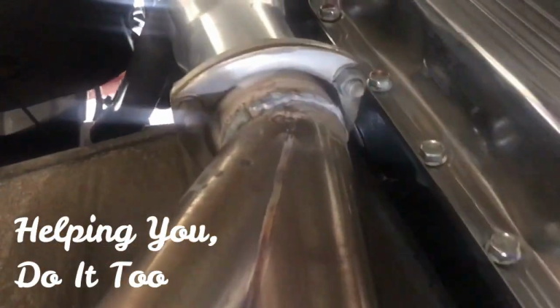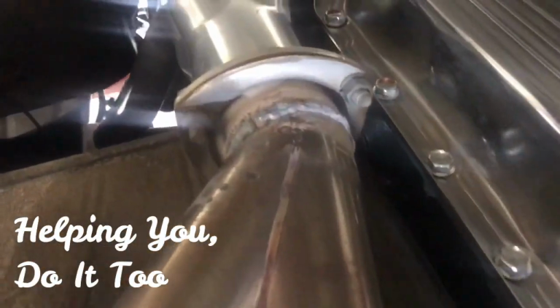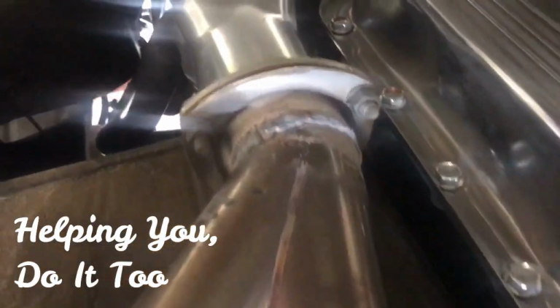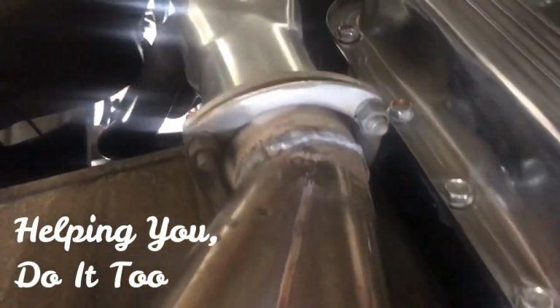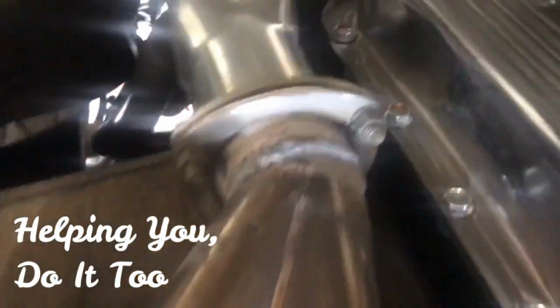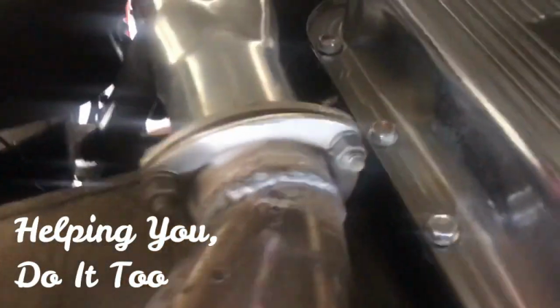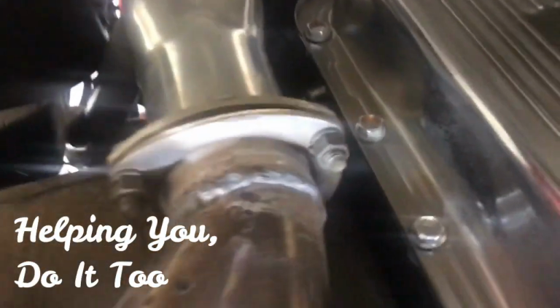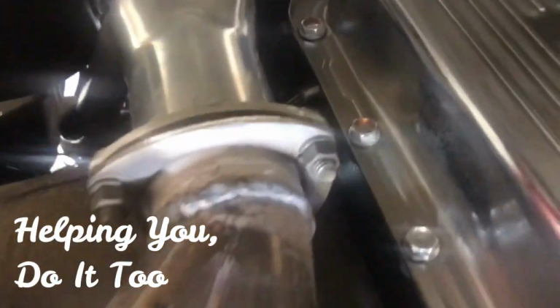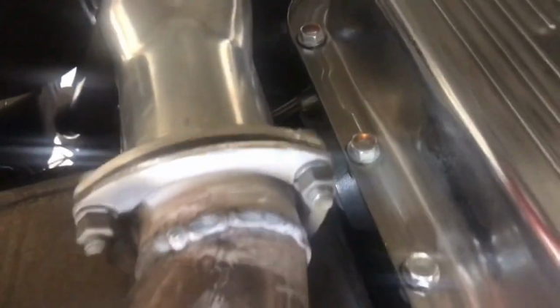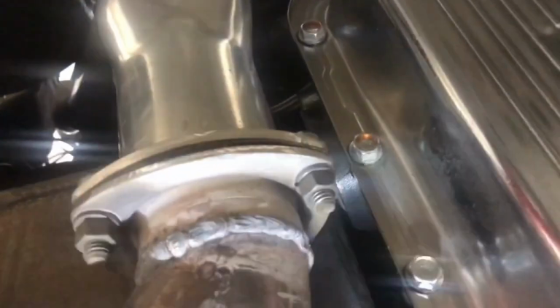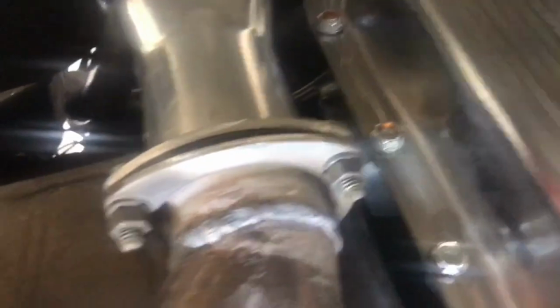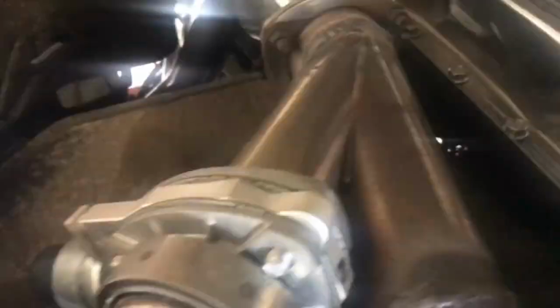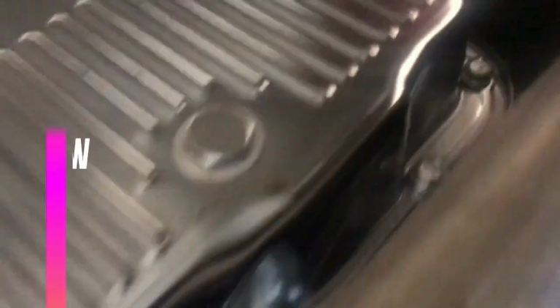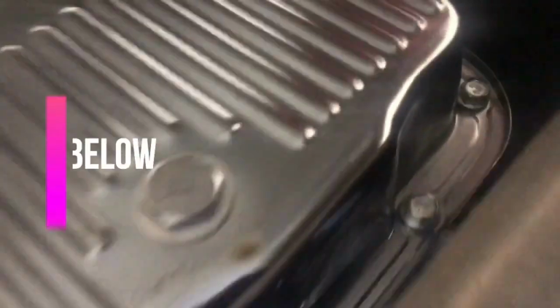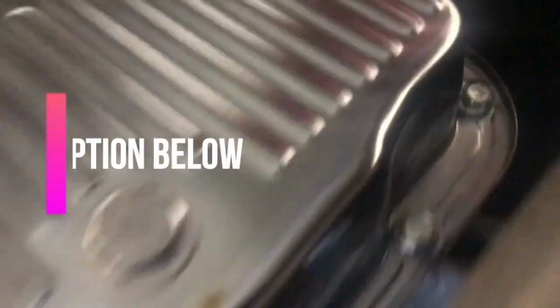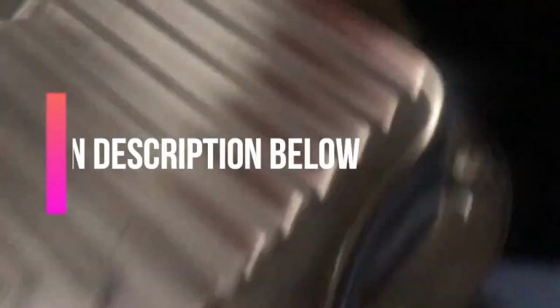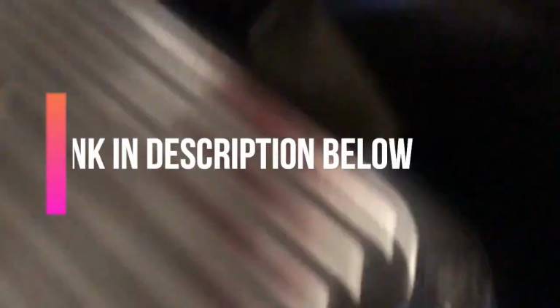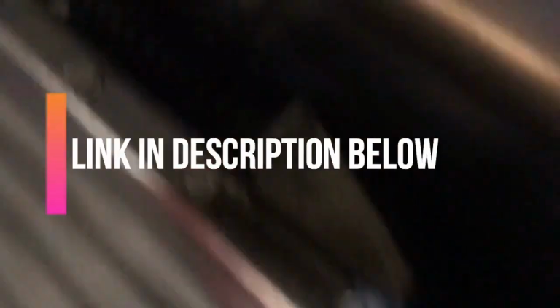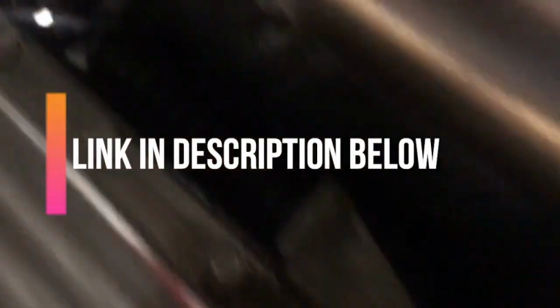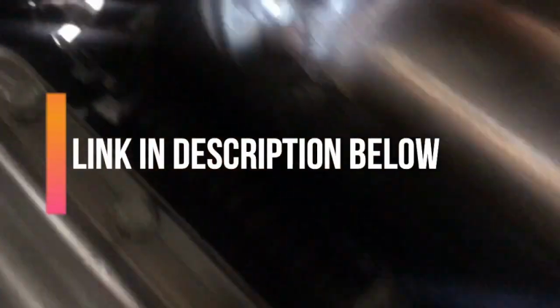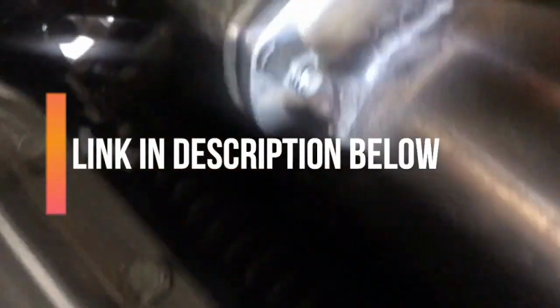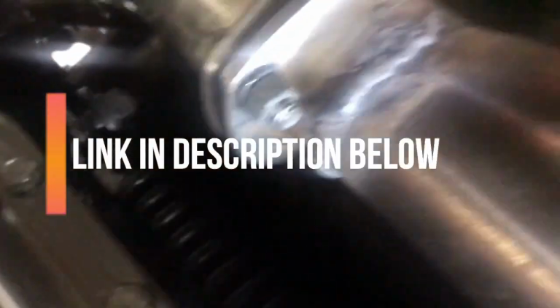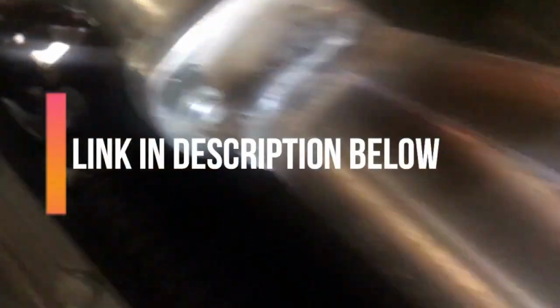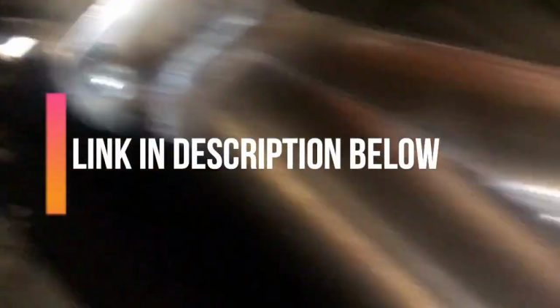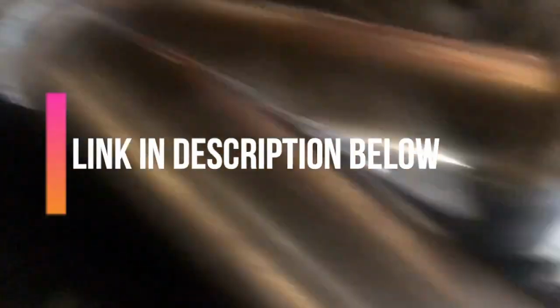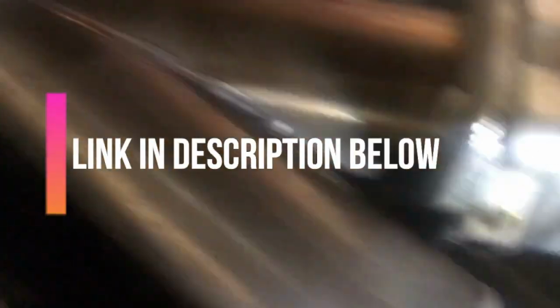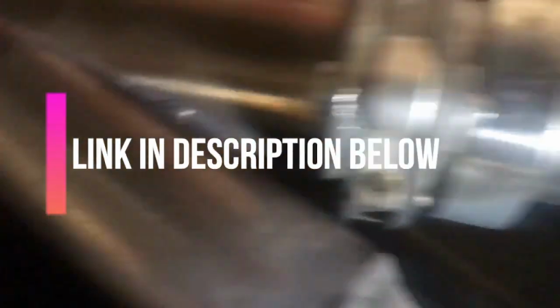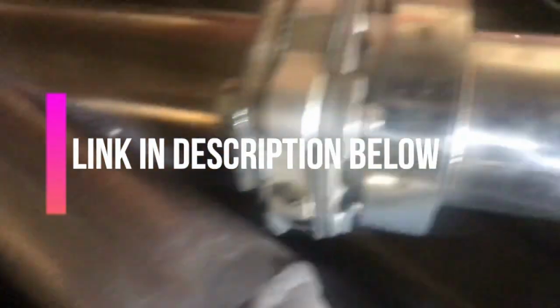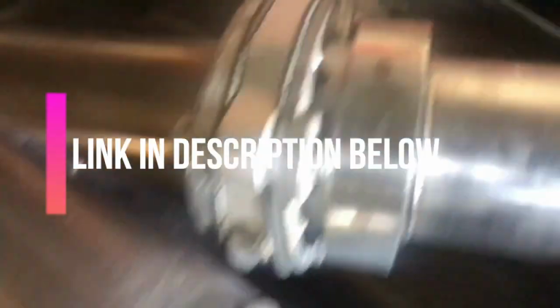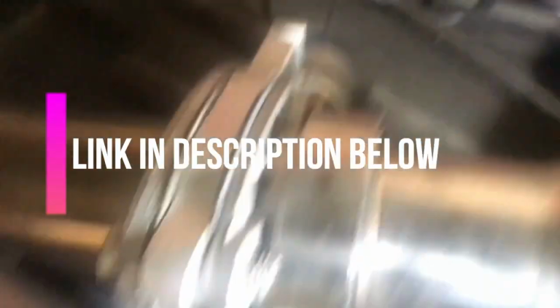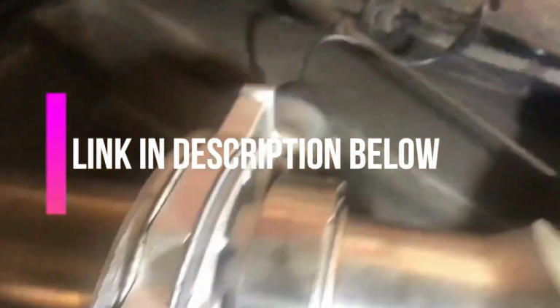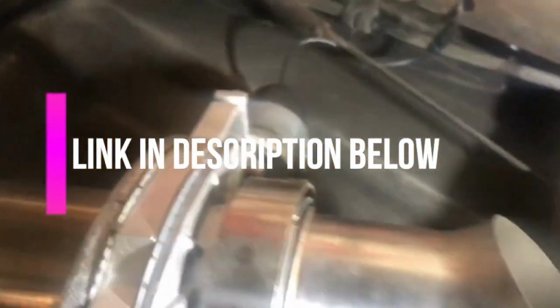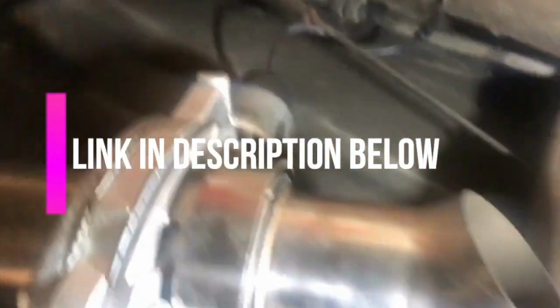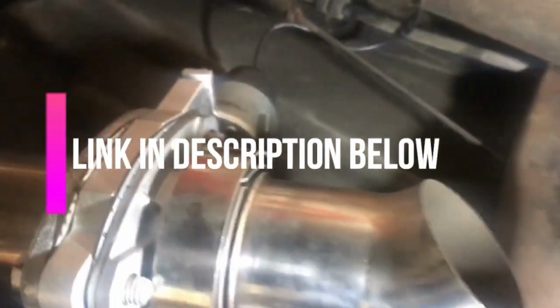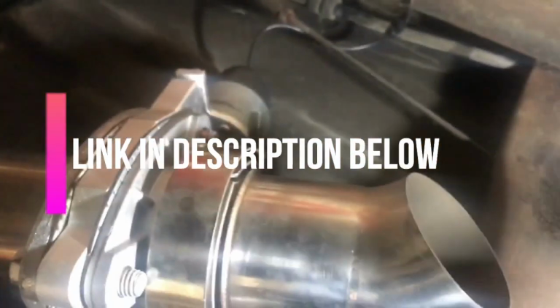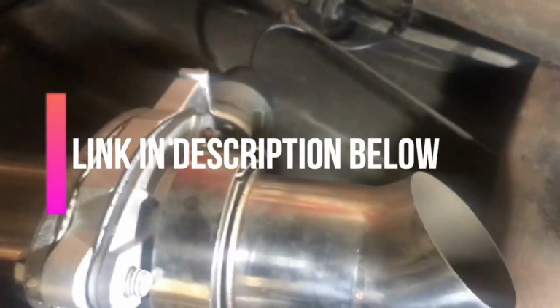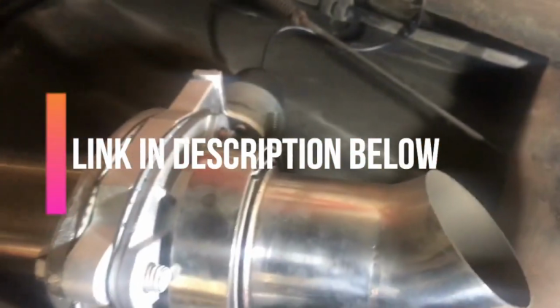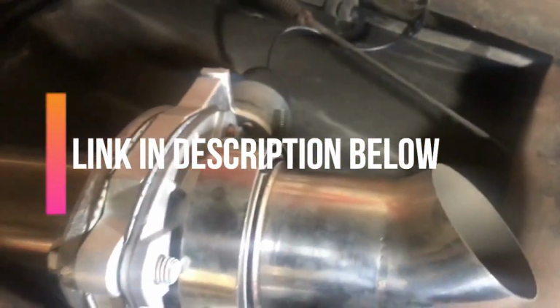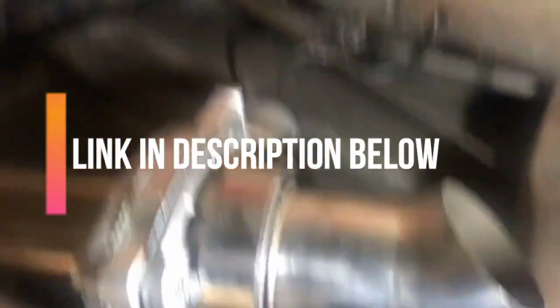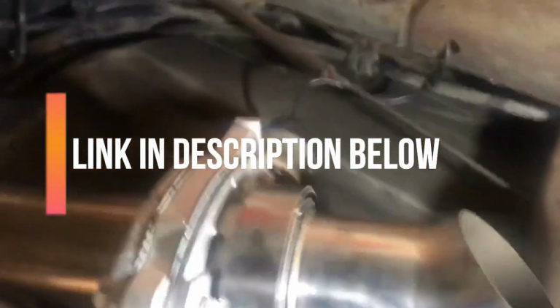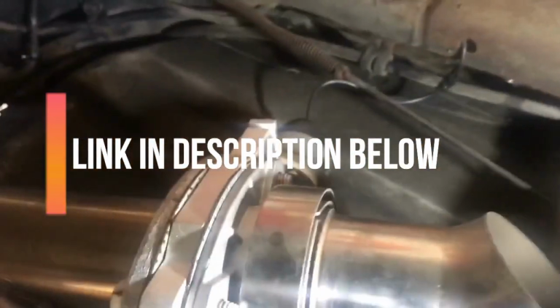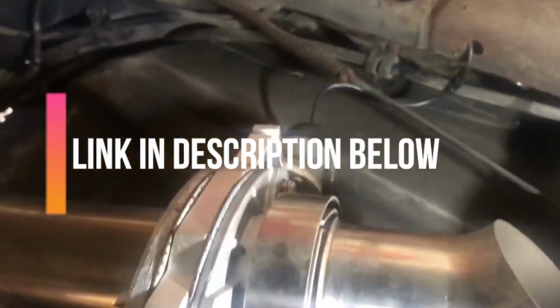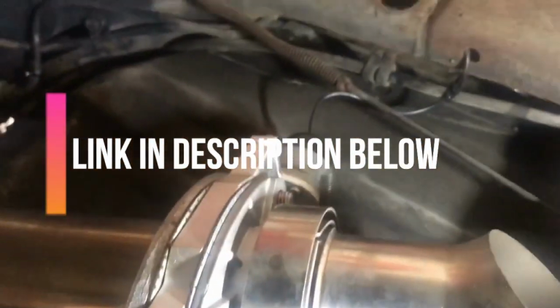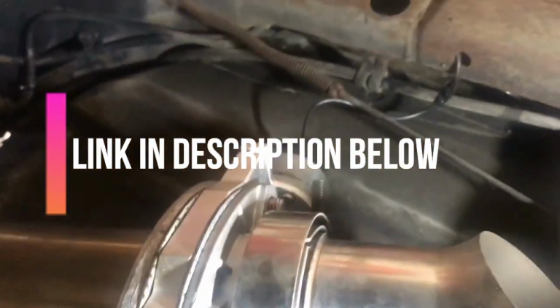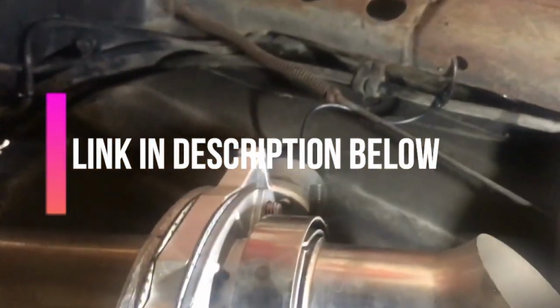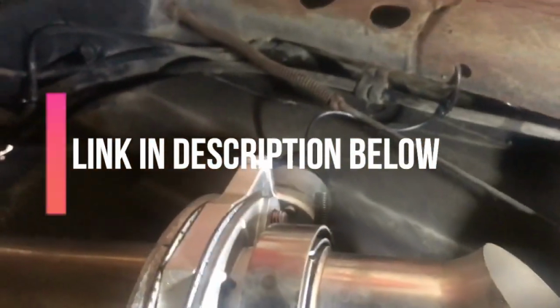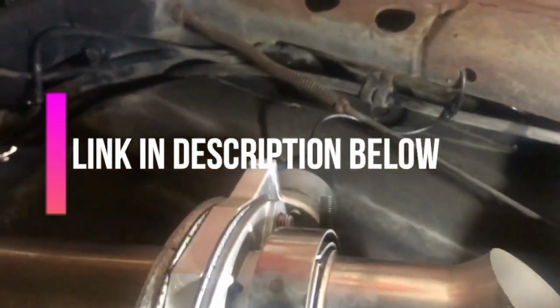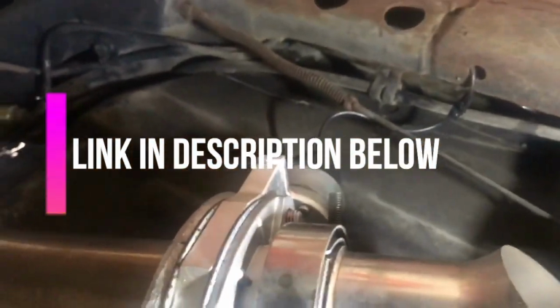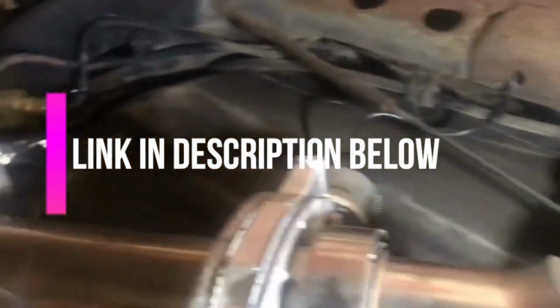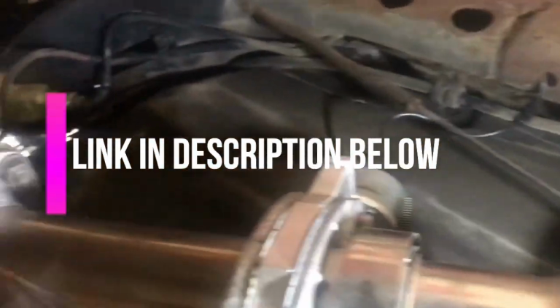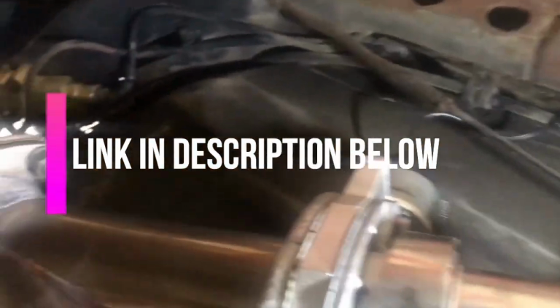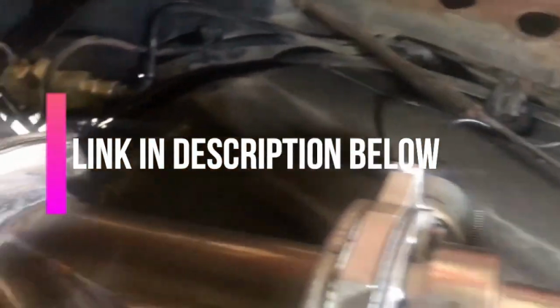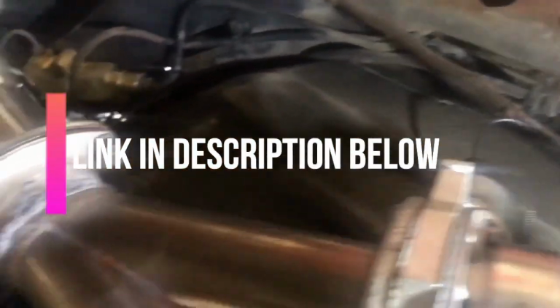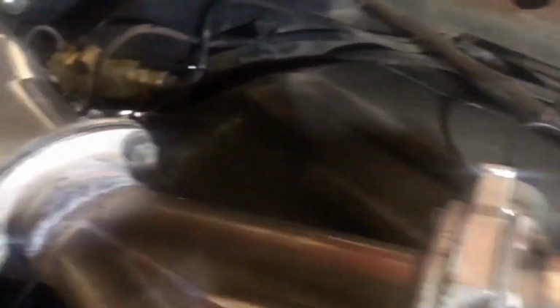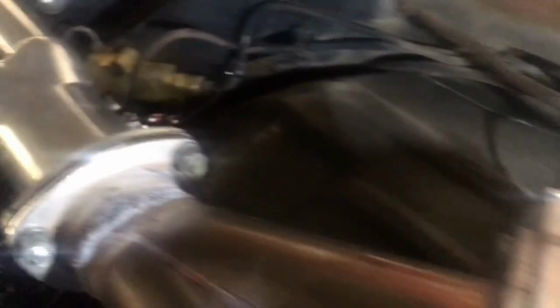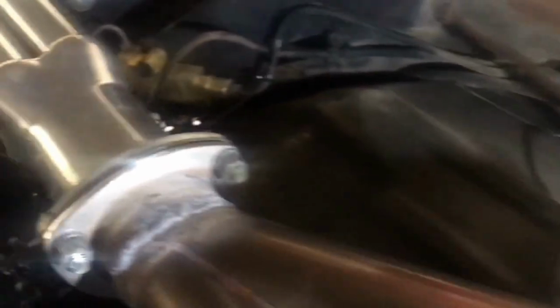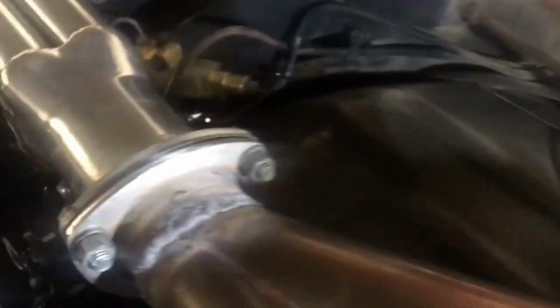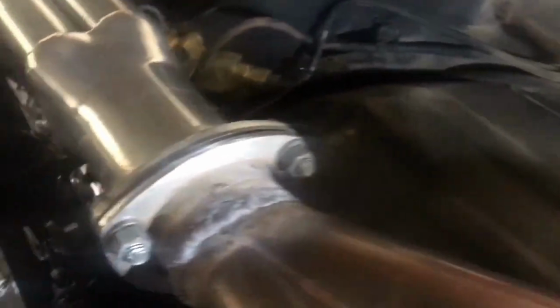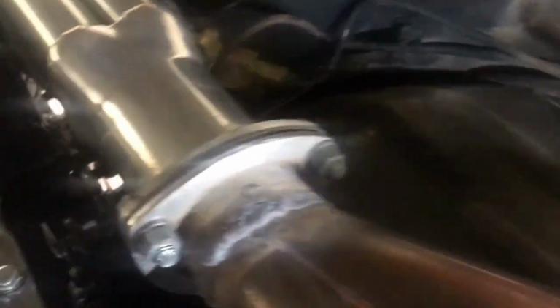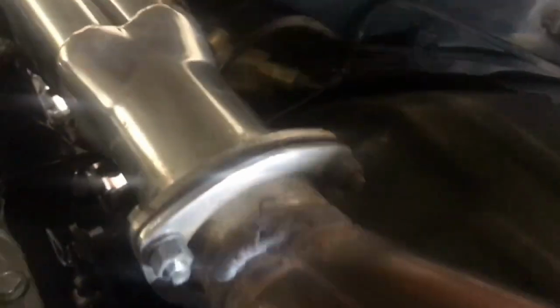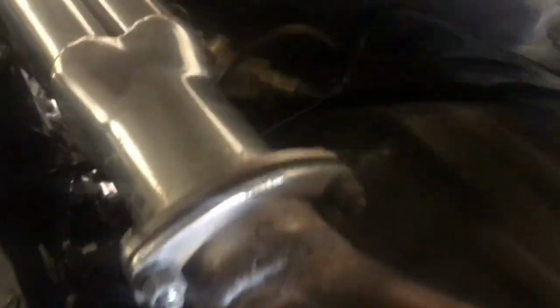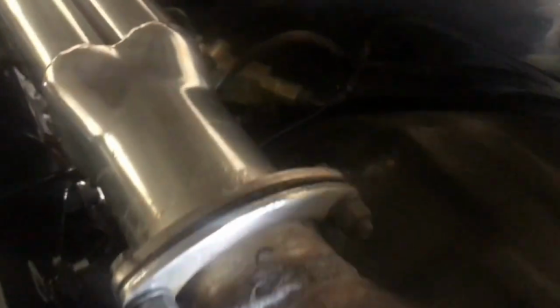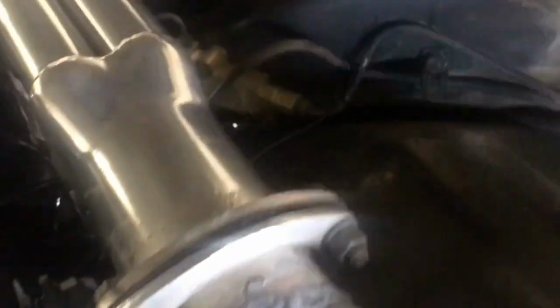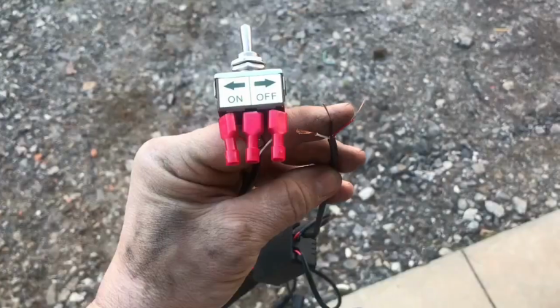These exhaust cutouts come from Quick Time Performance. They have the high torque DC gear drive motor — the strongest valve motor on the market.